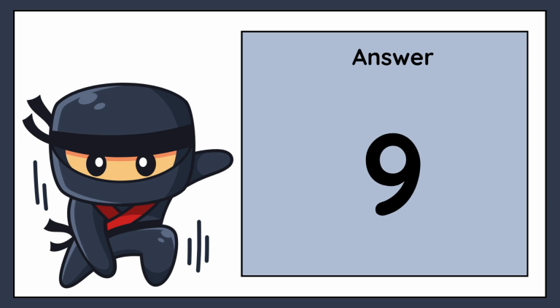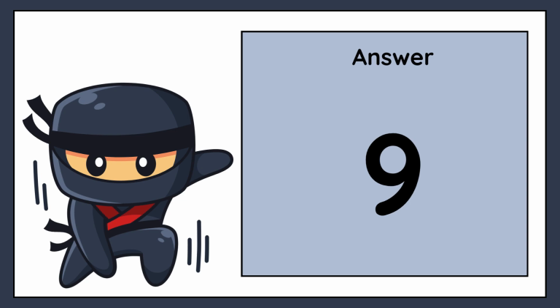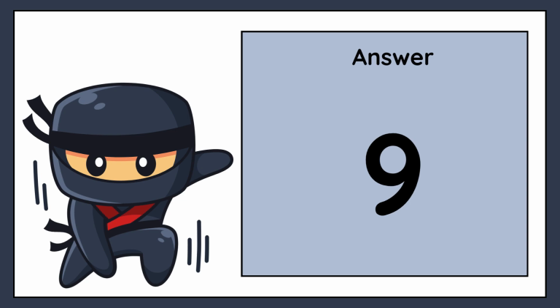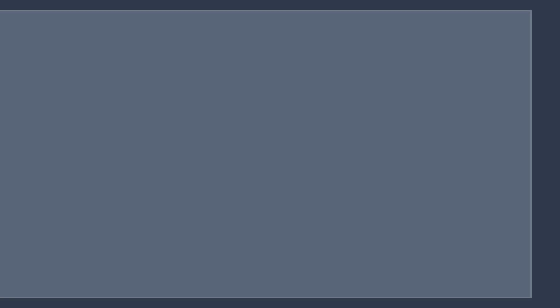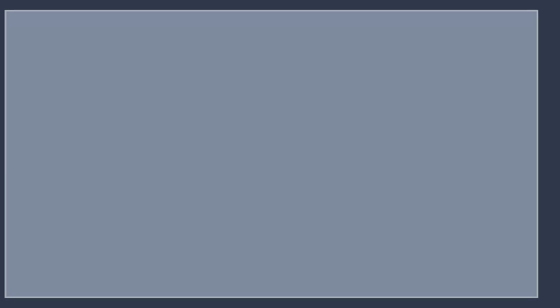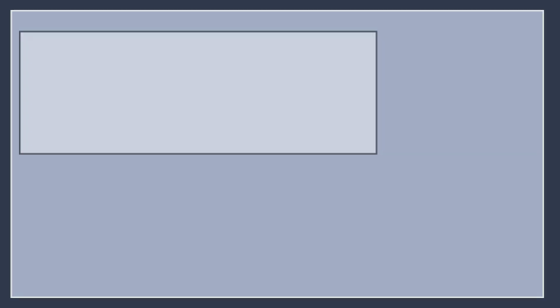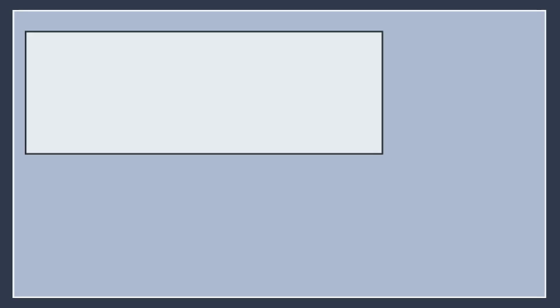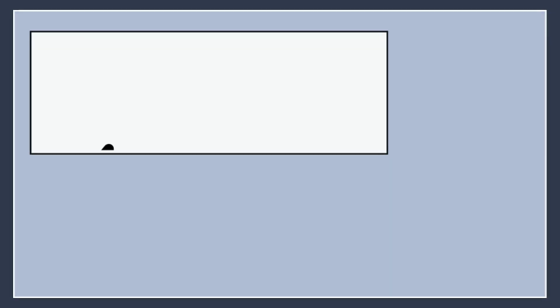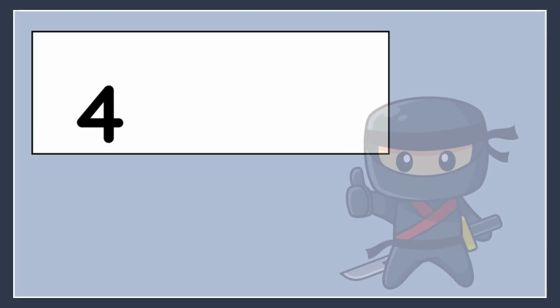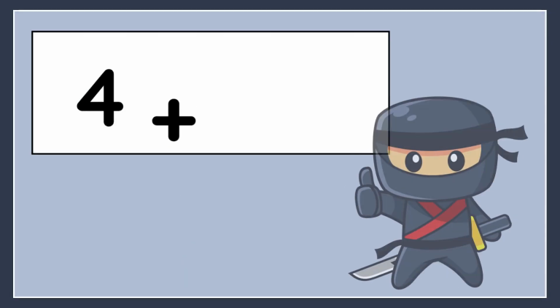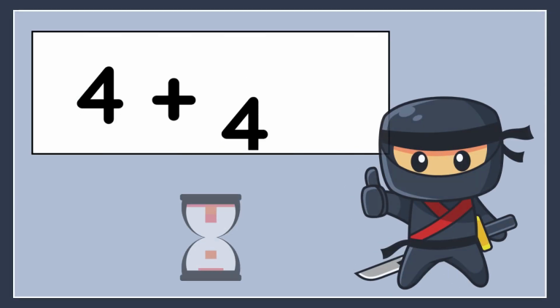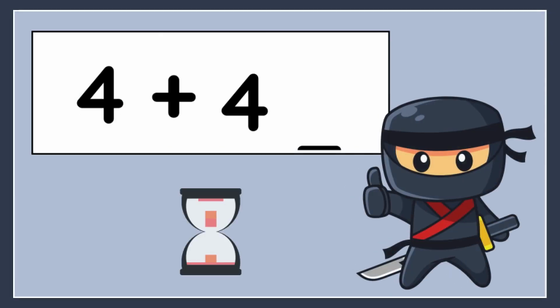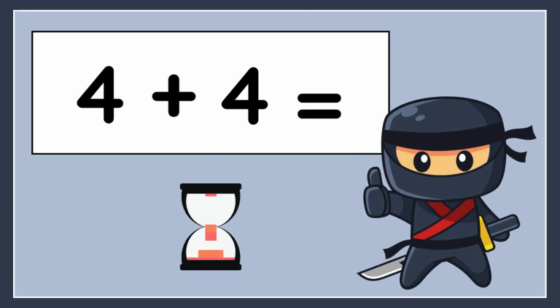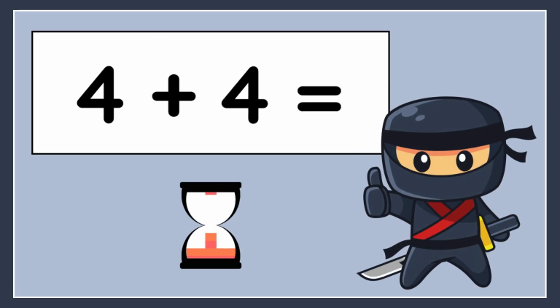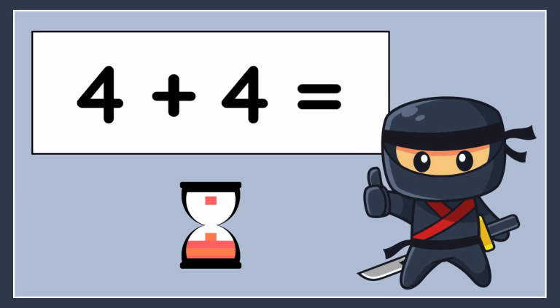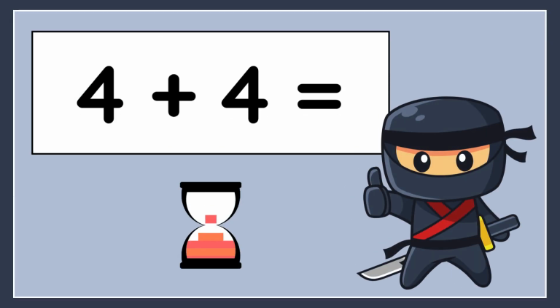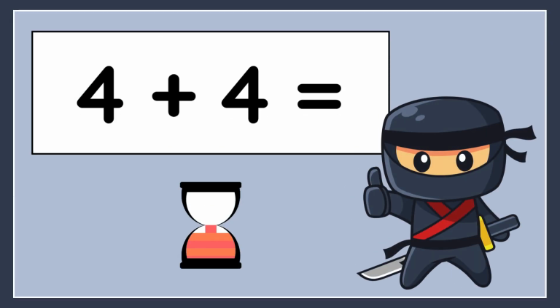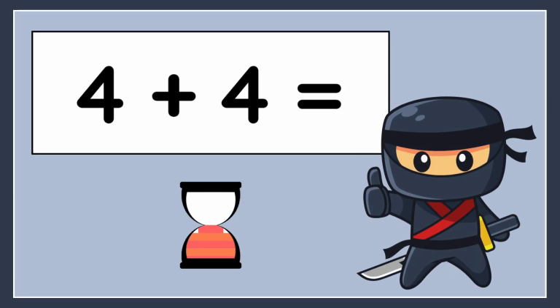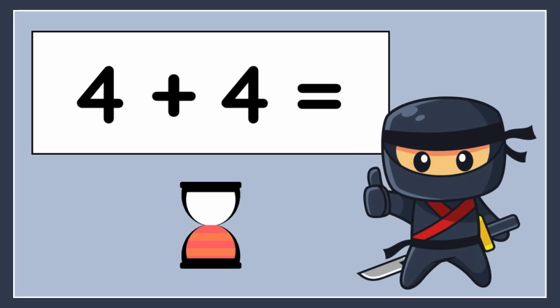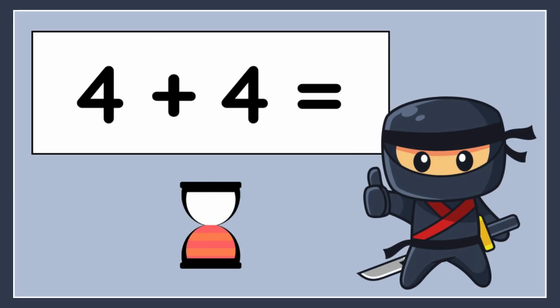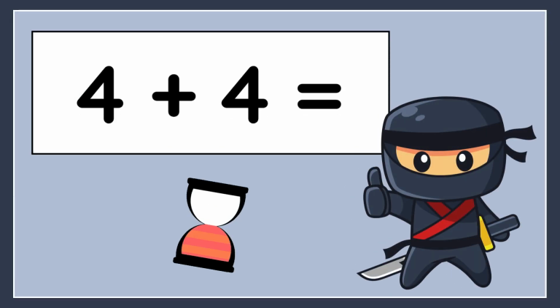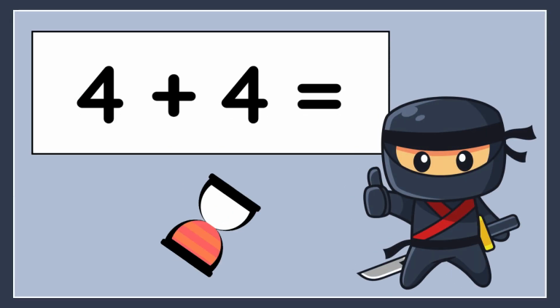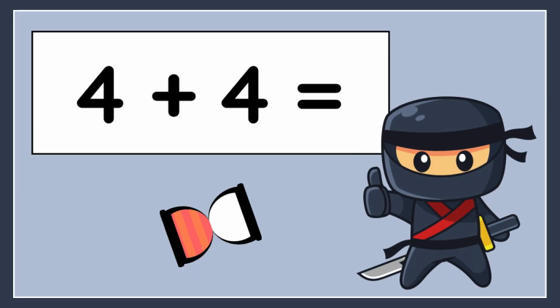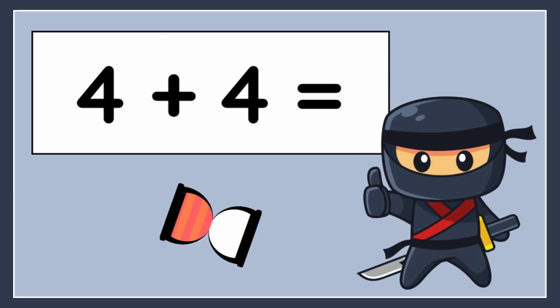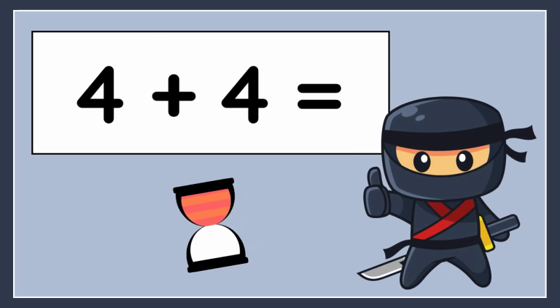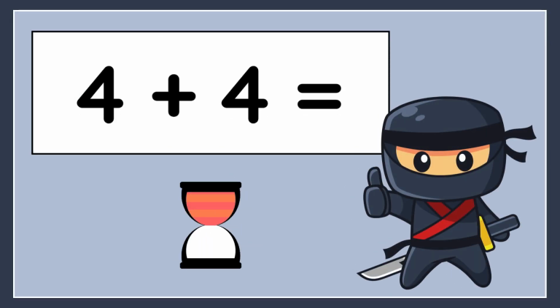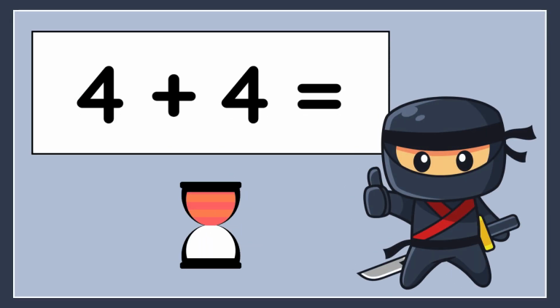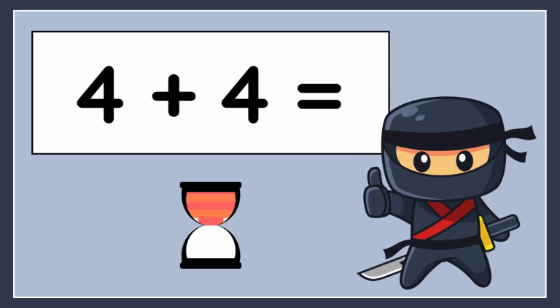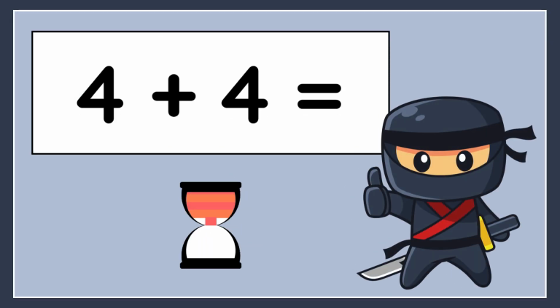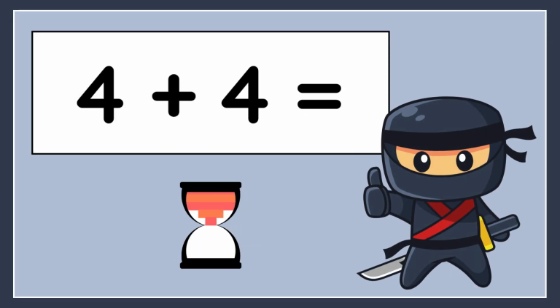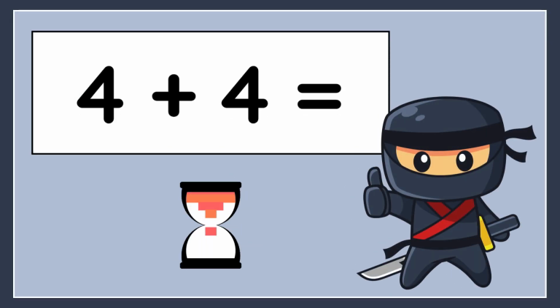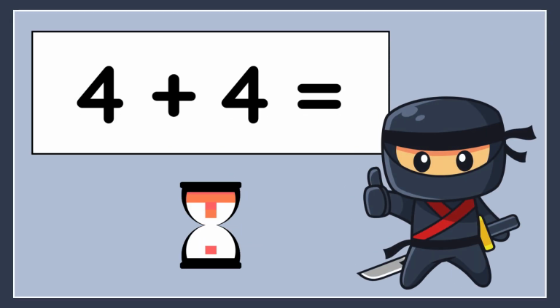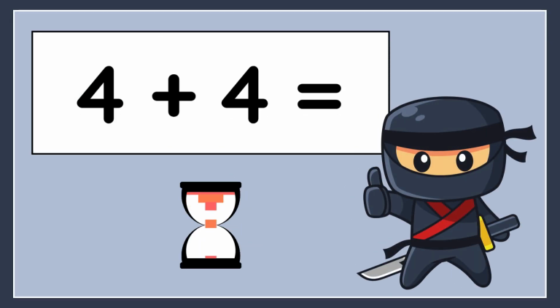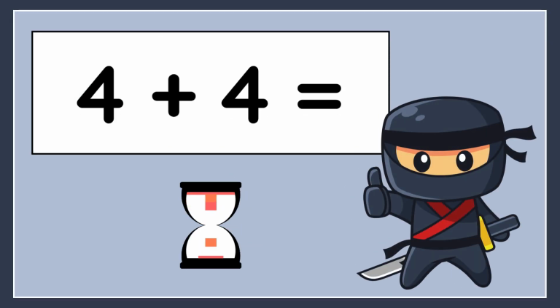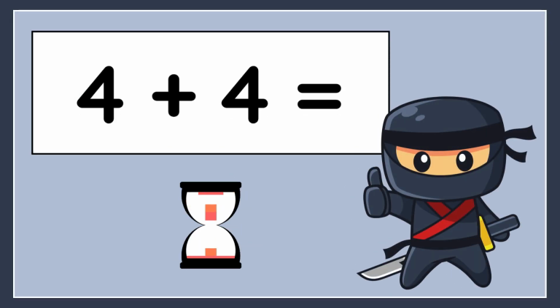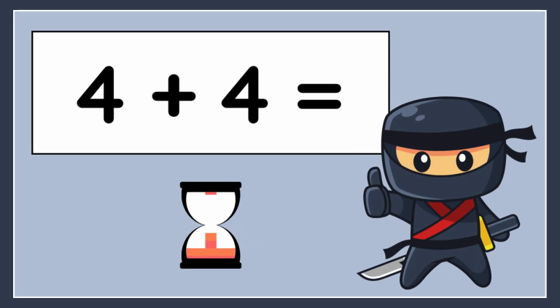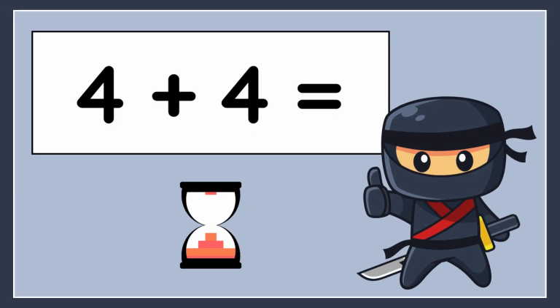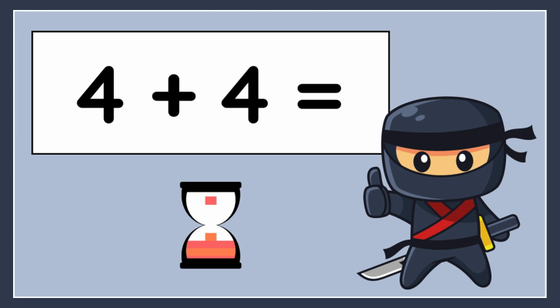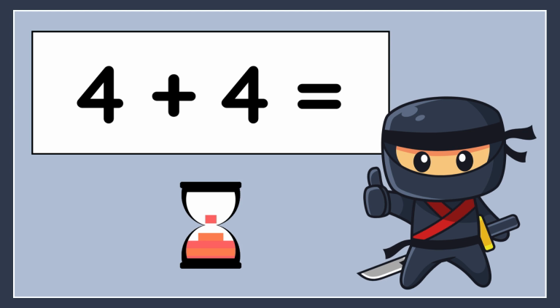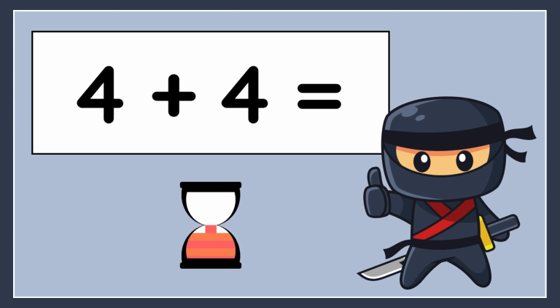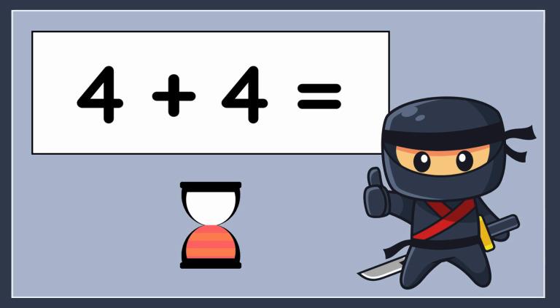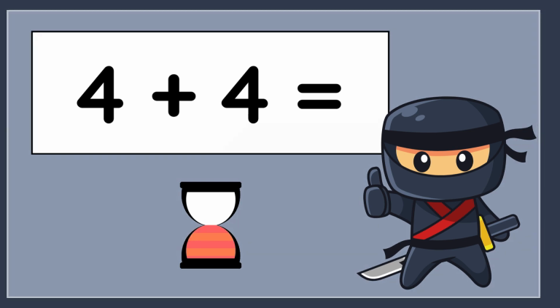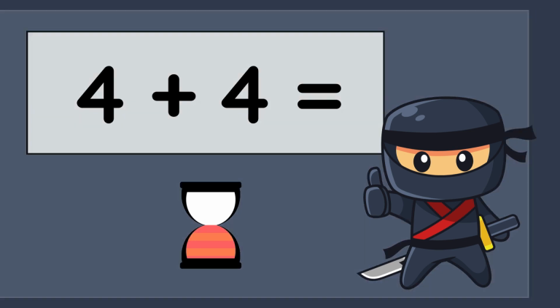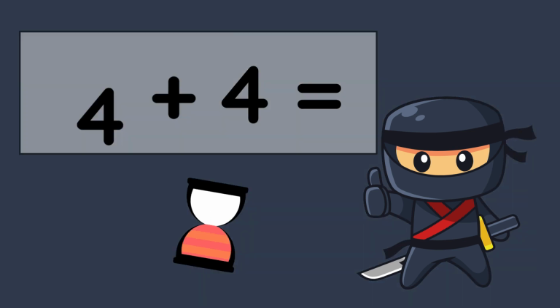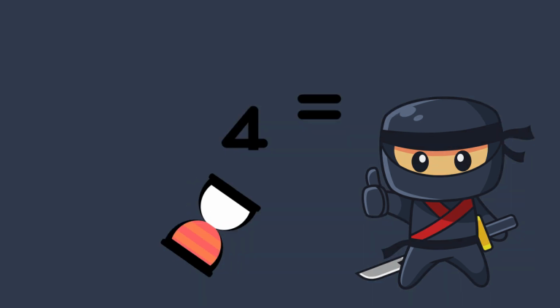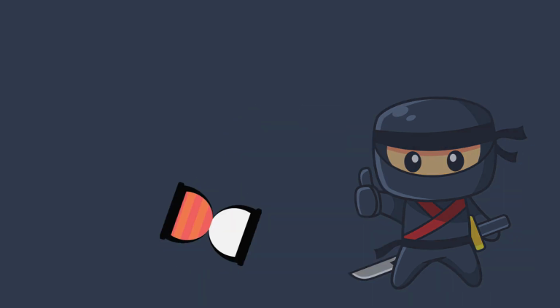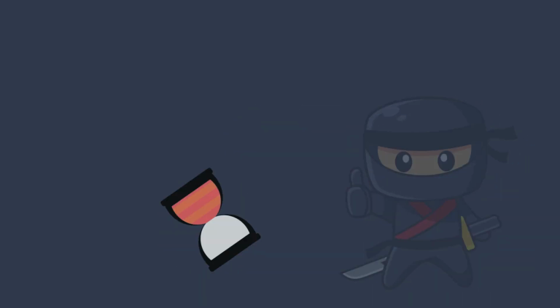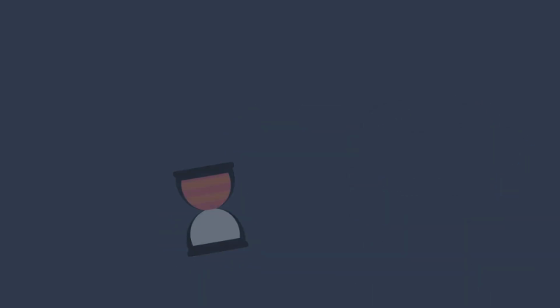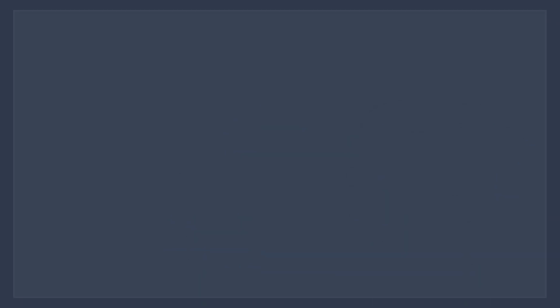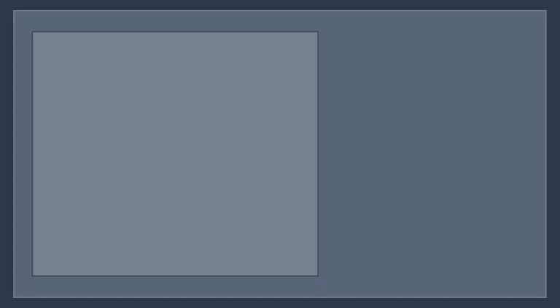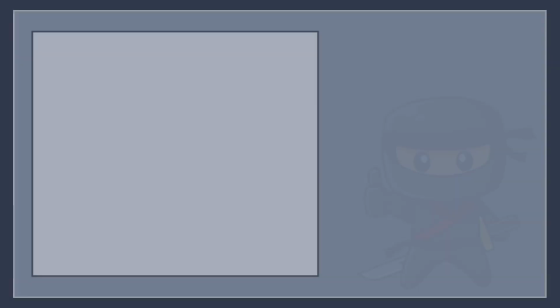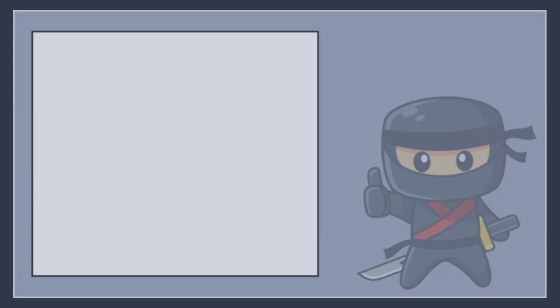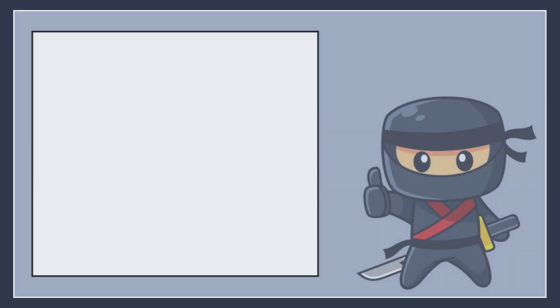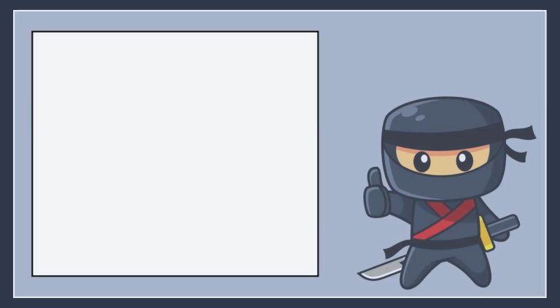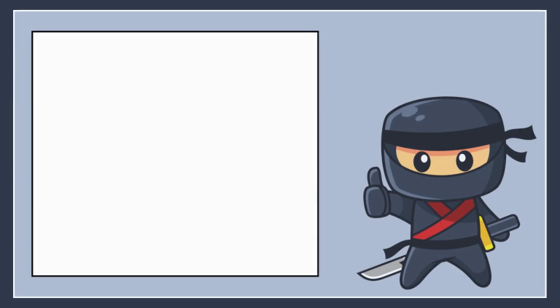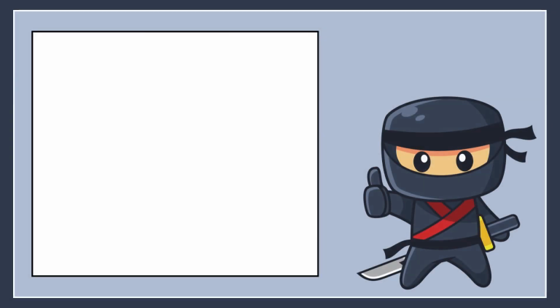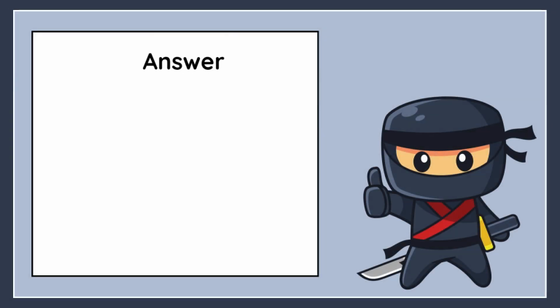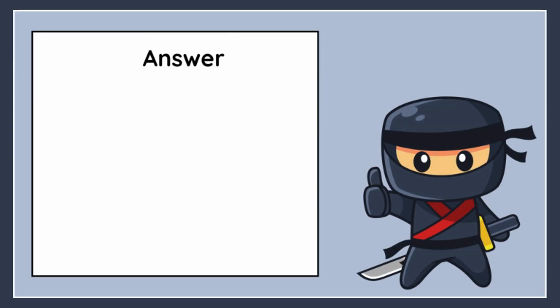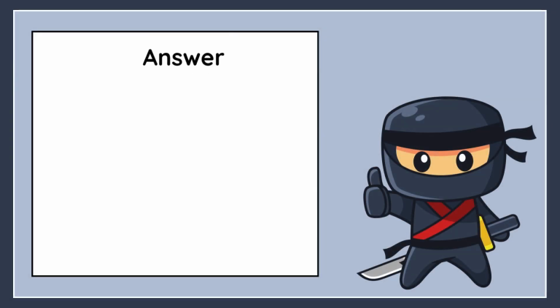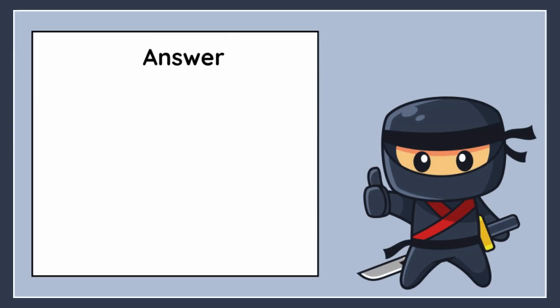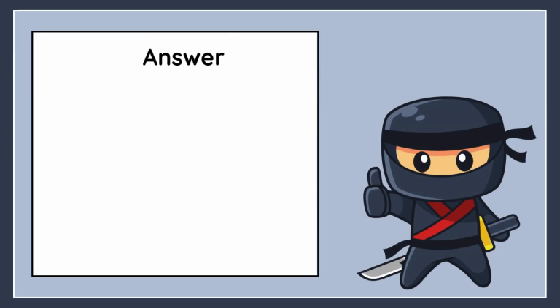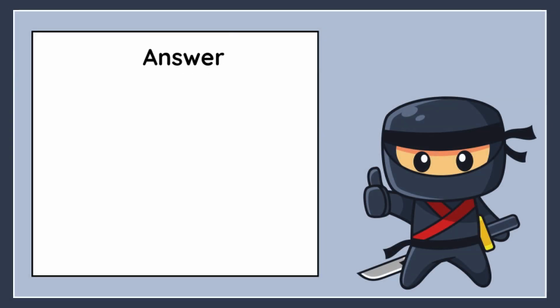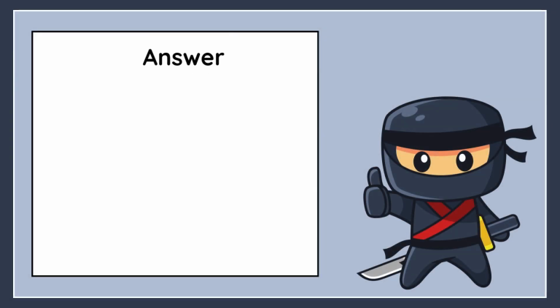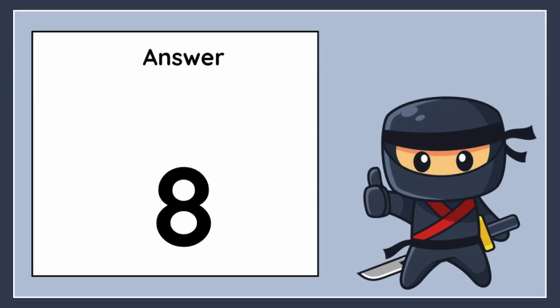4 plus 4 equals. The correct answer is 8.